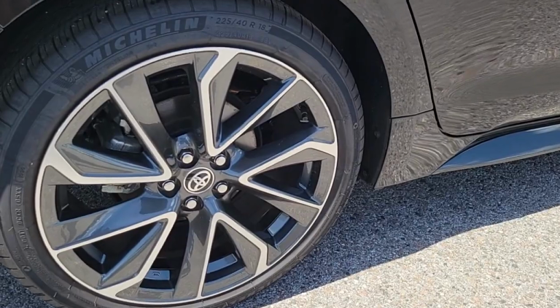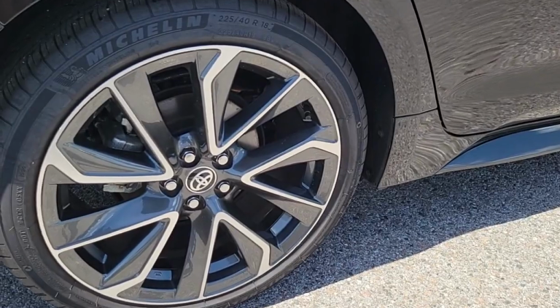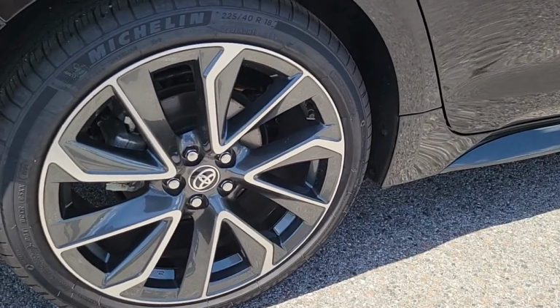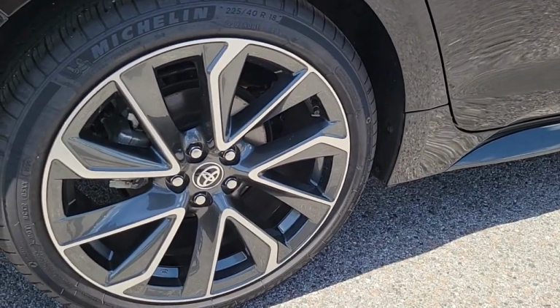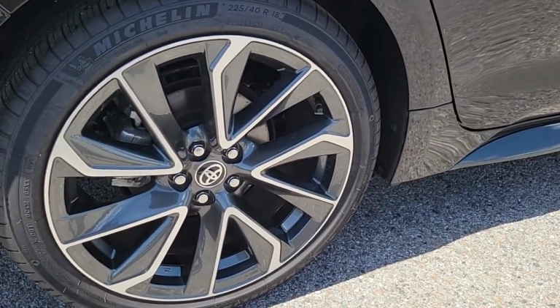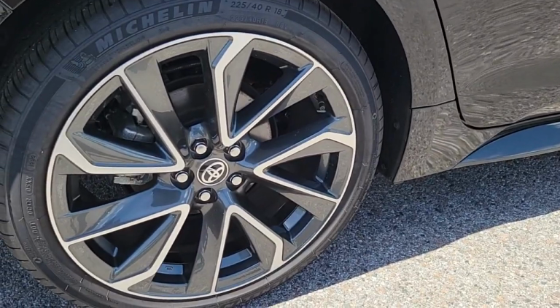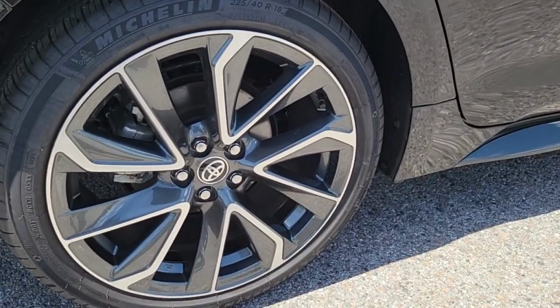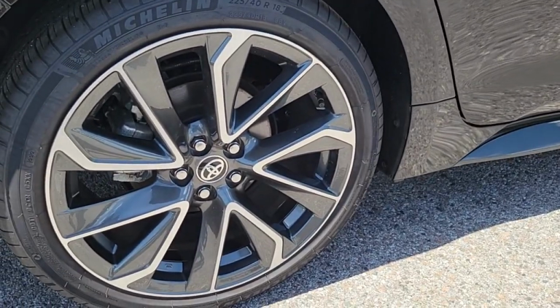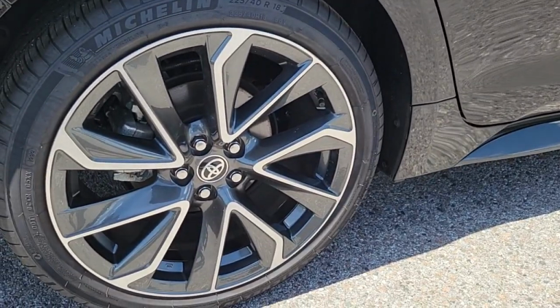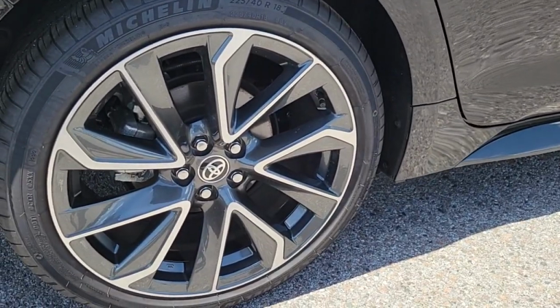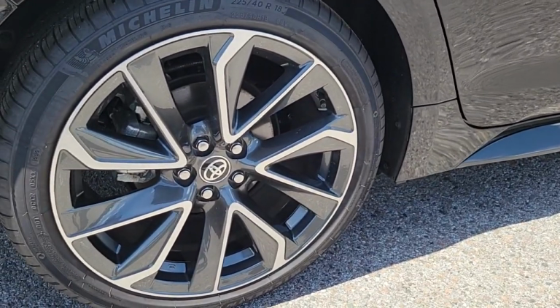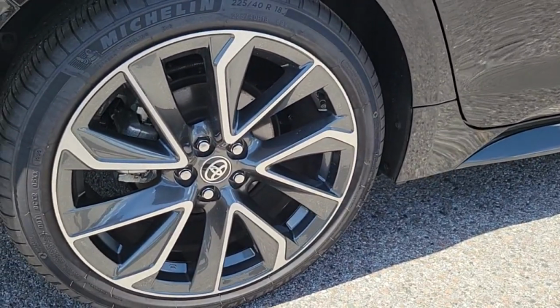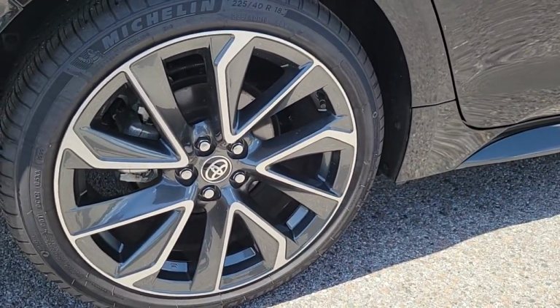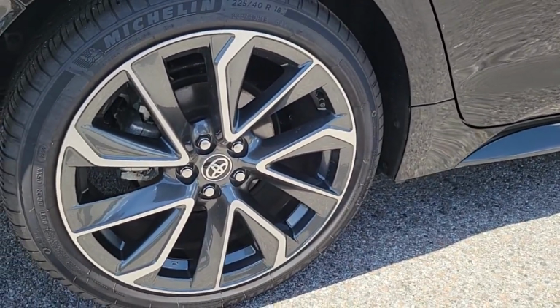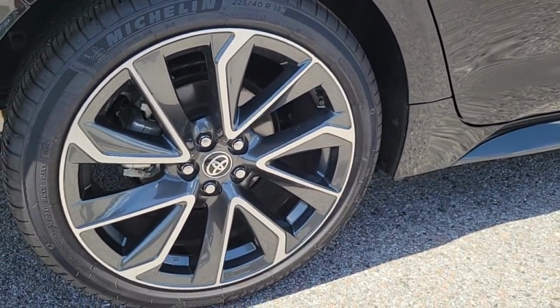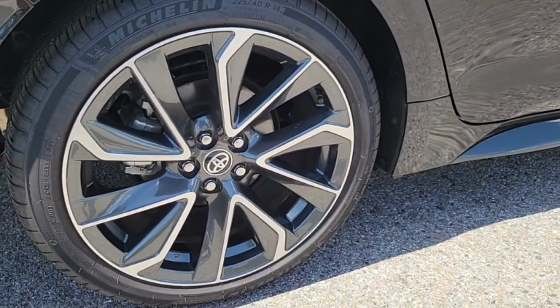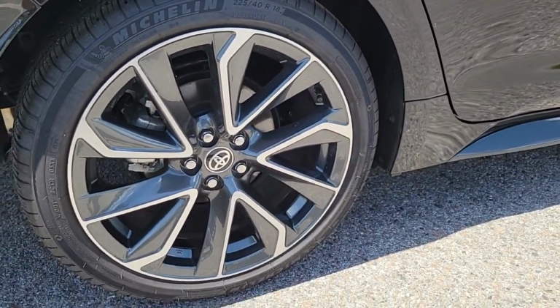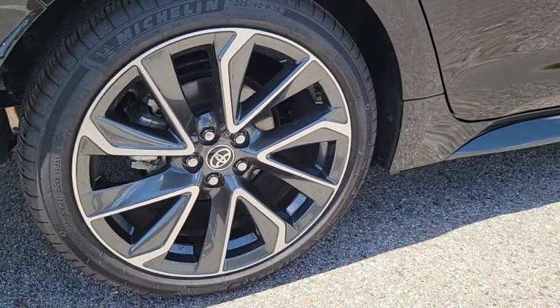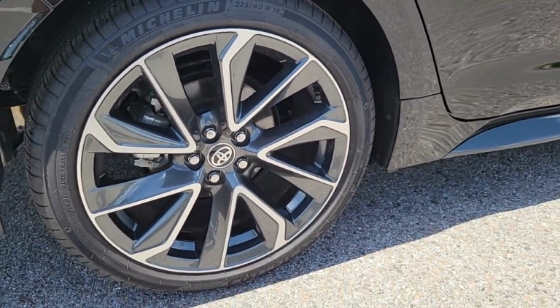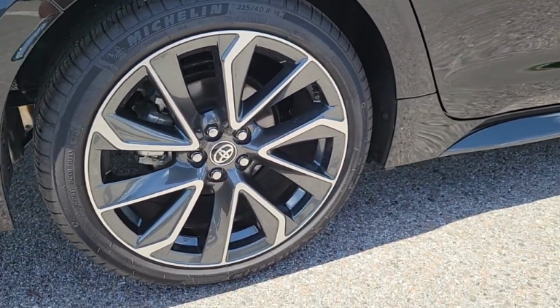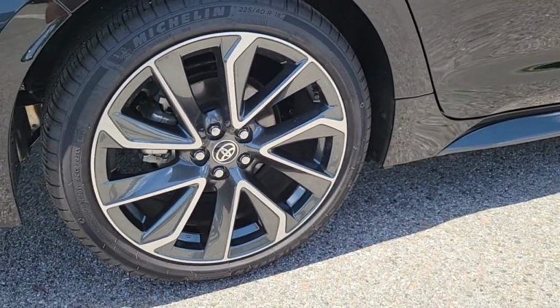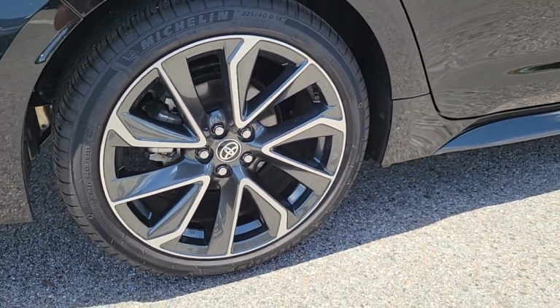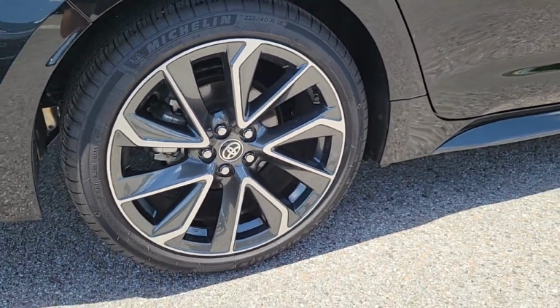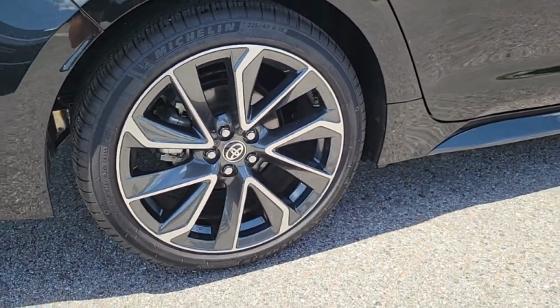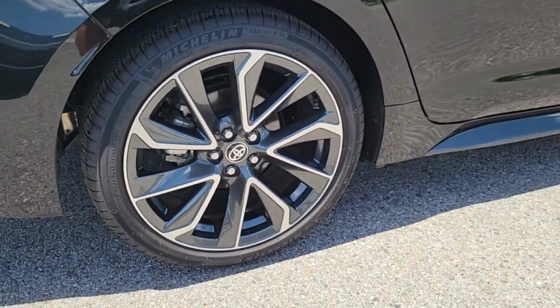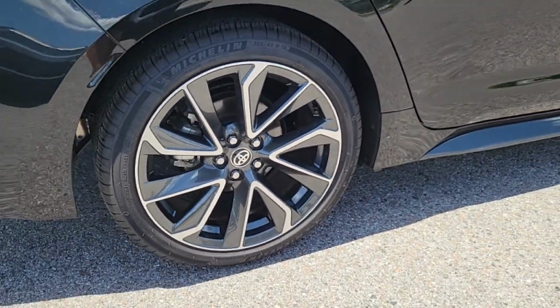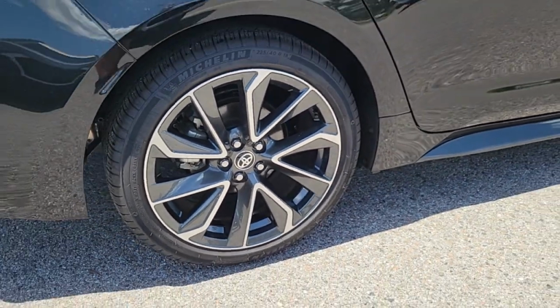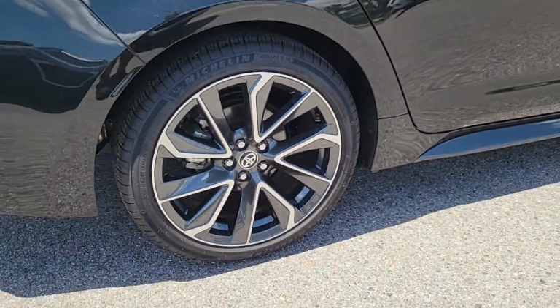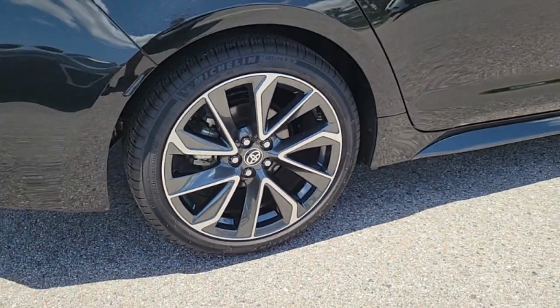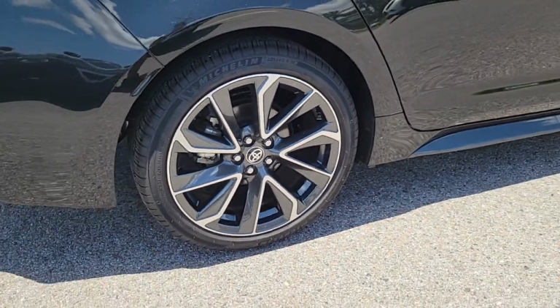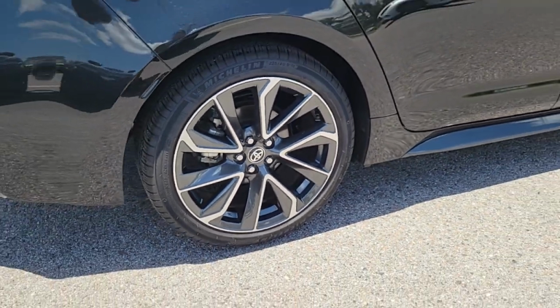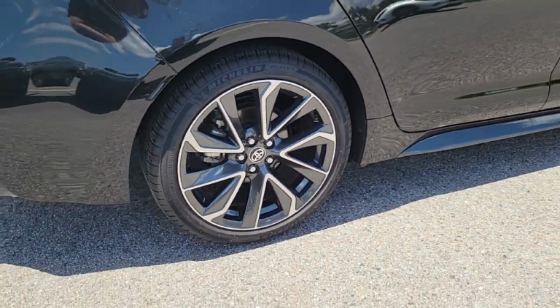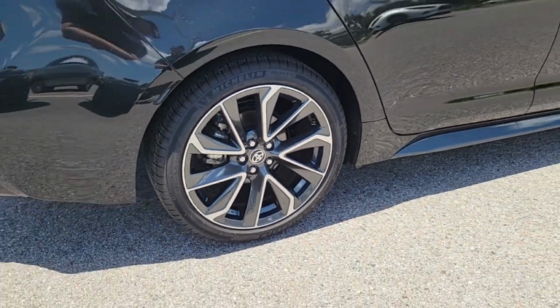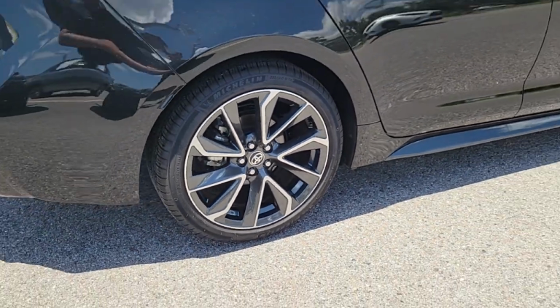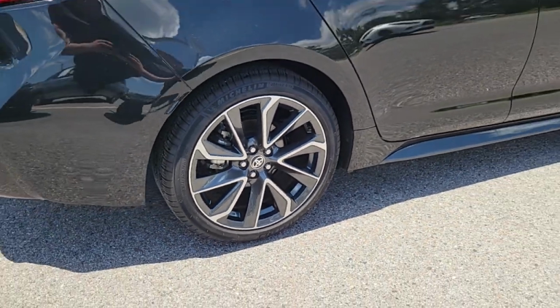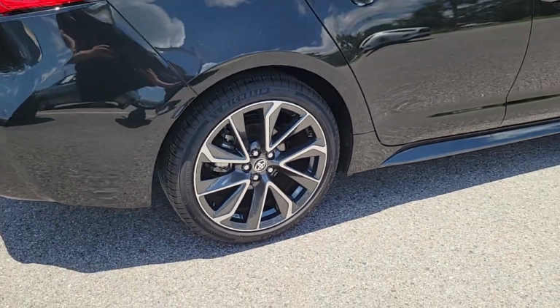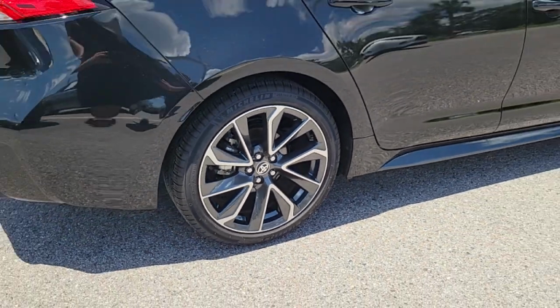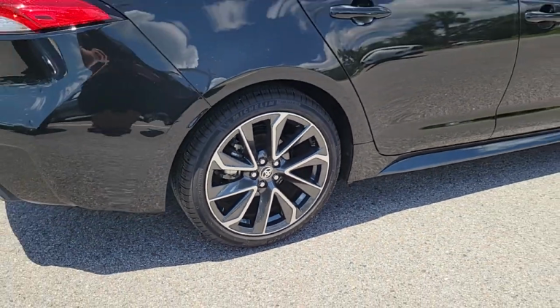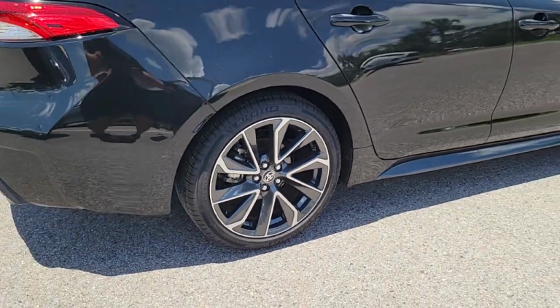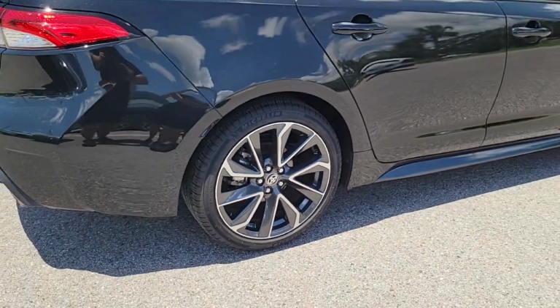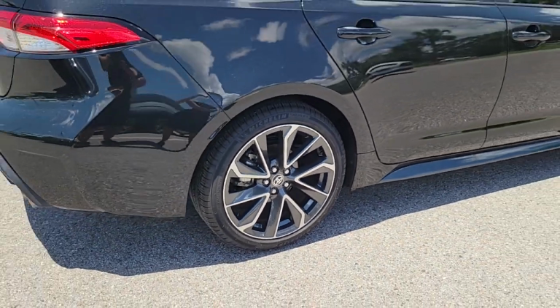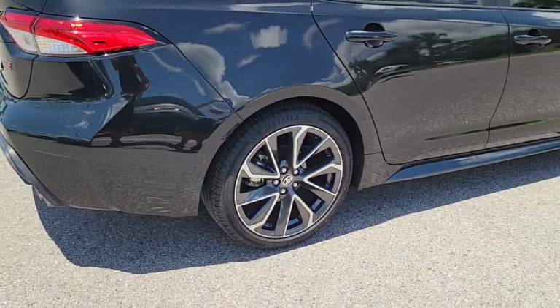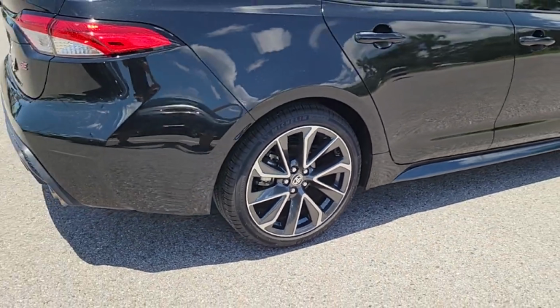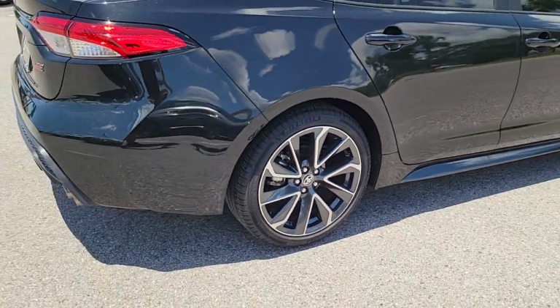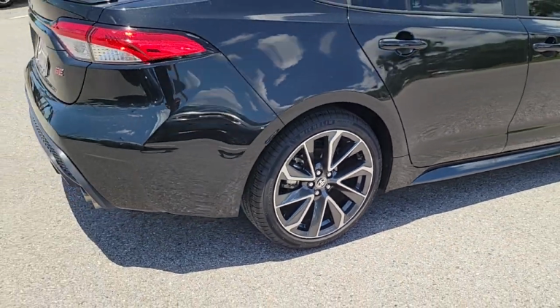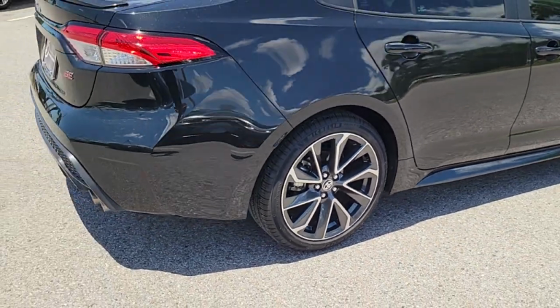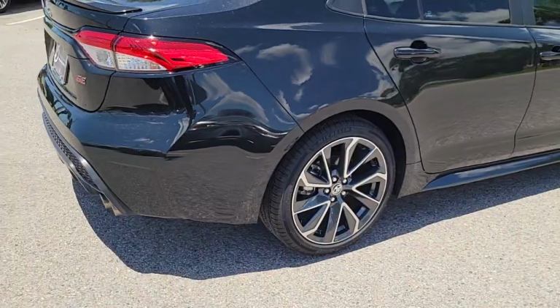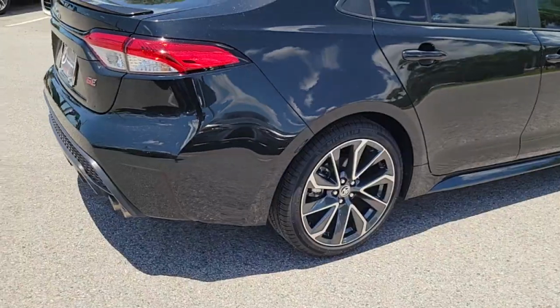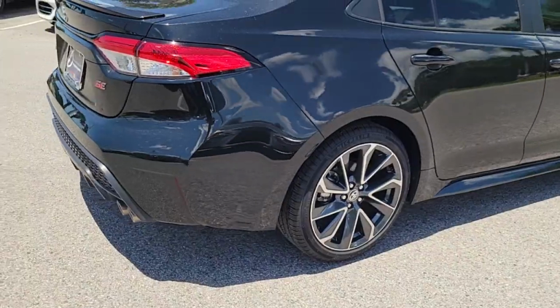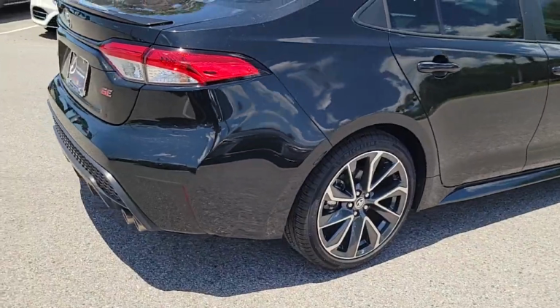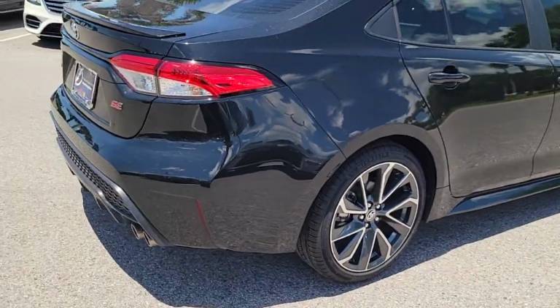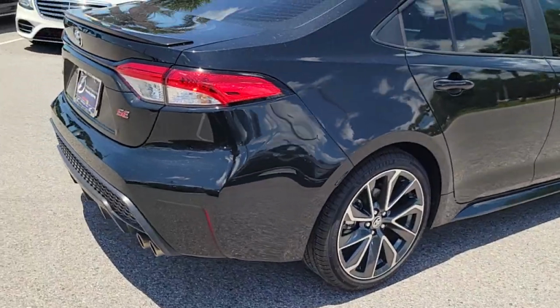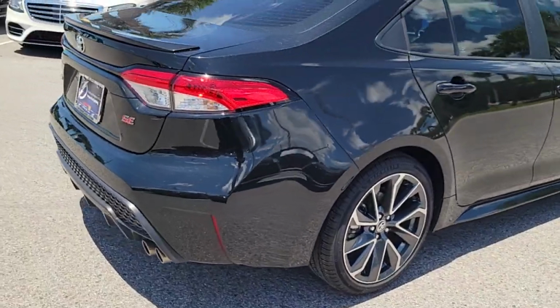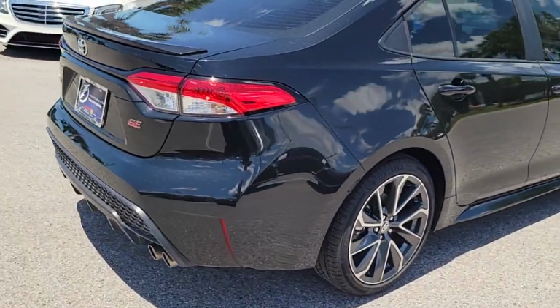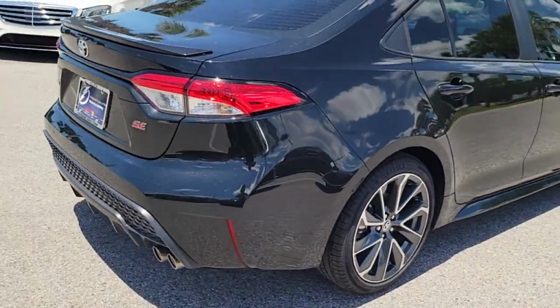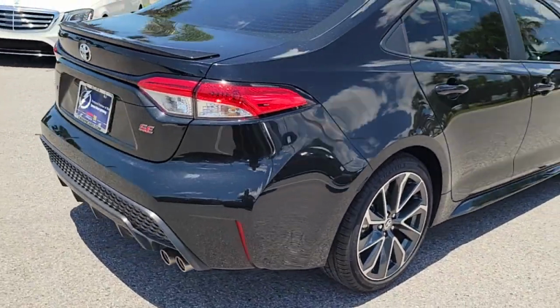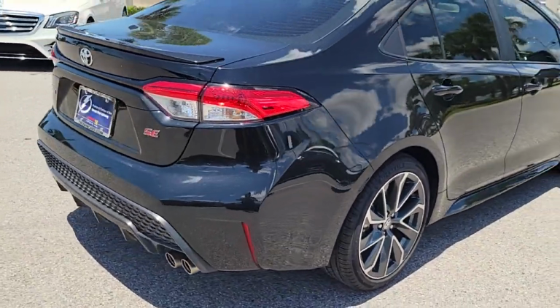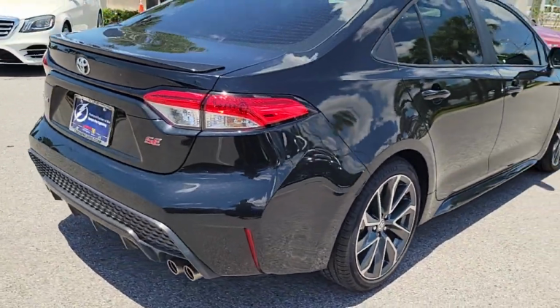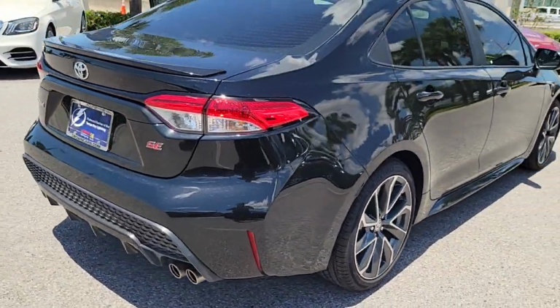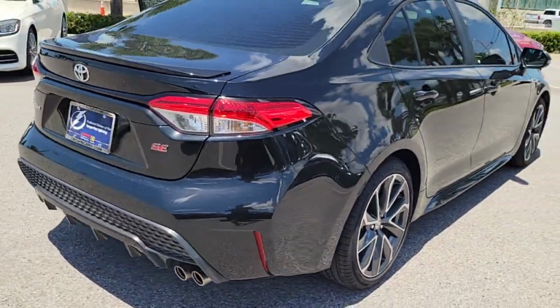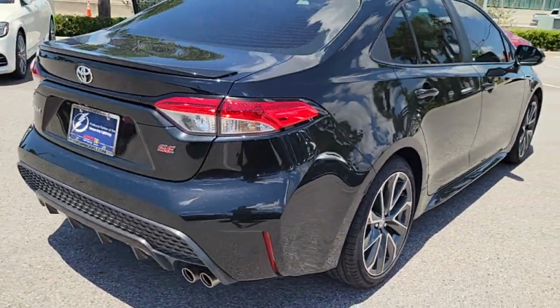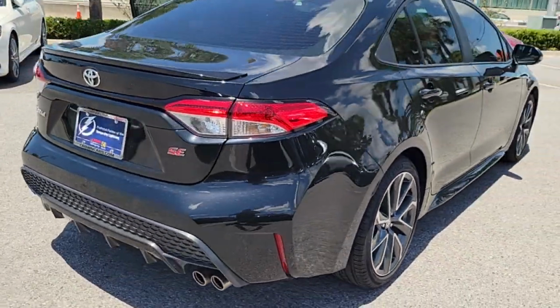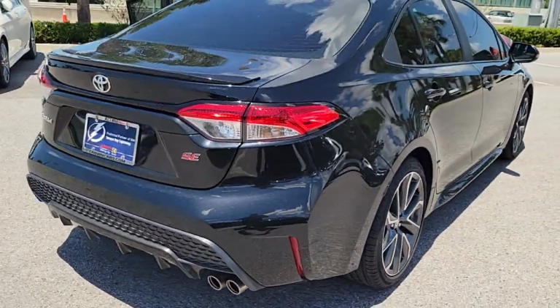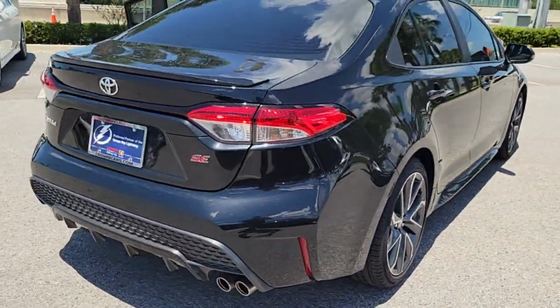Here's an affordable, efficient Corolla that offers a smooth ride, agile handling, and desirable standard safety features.